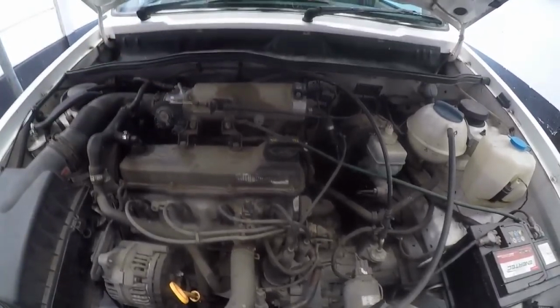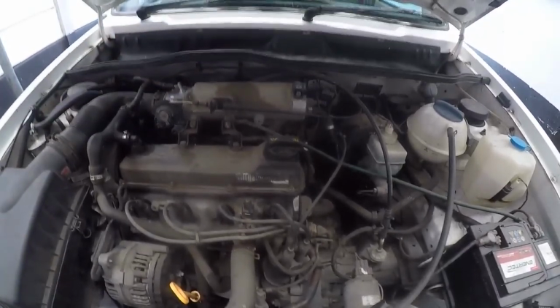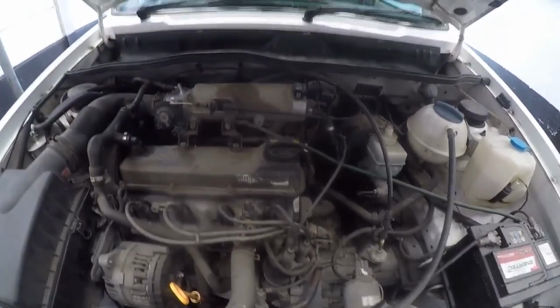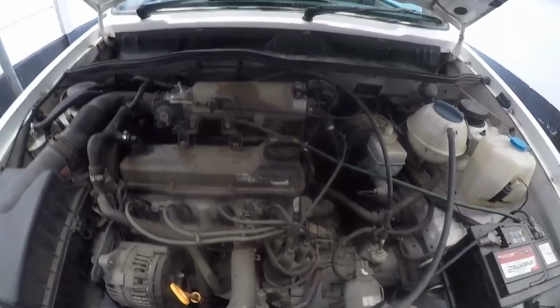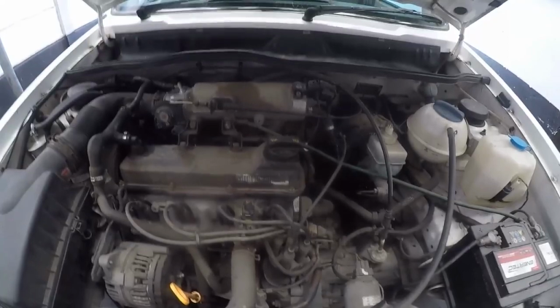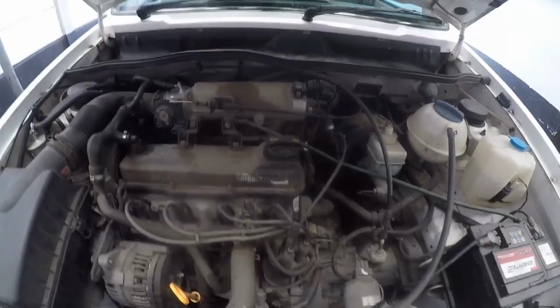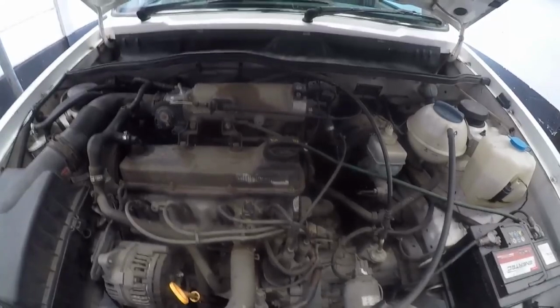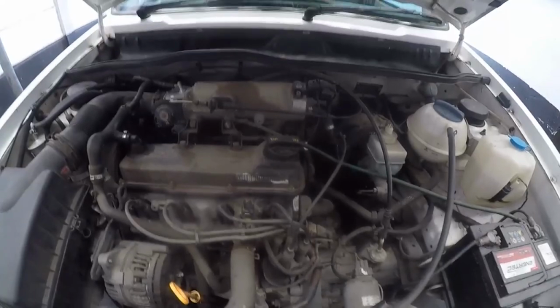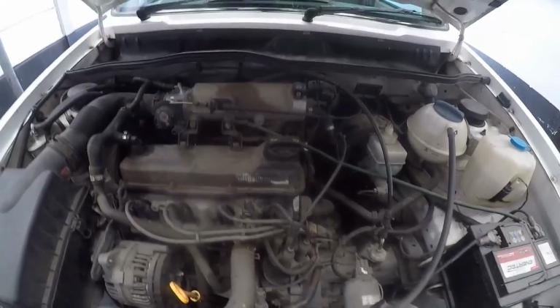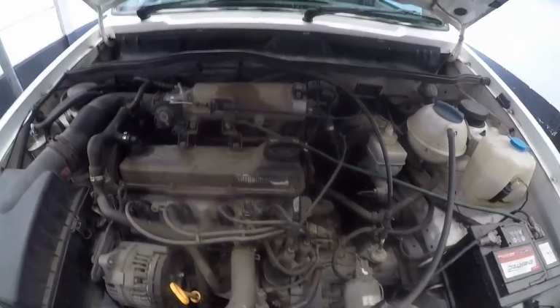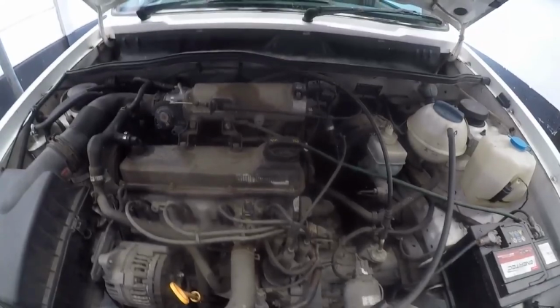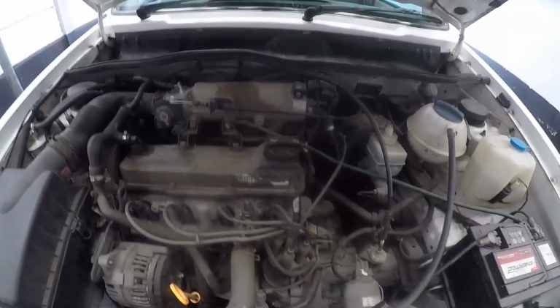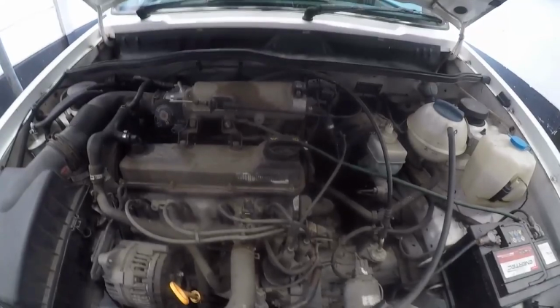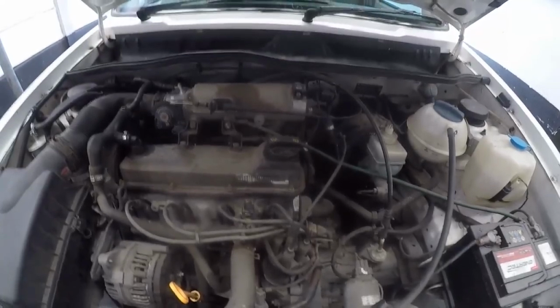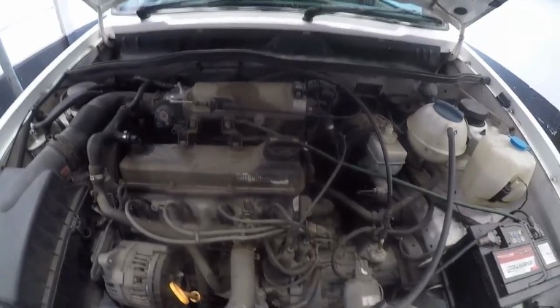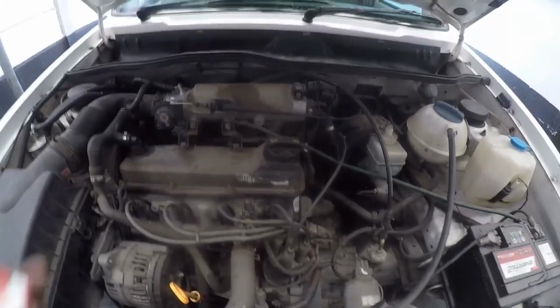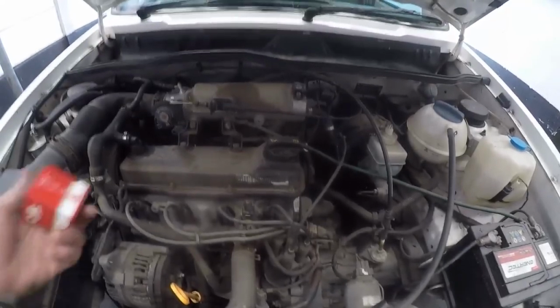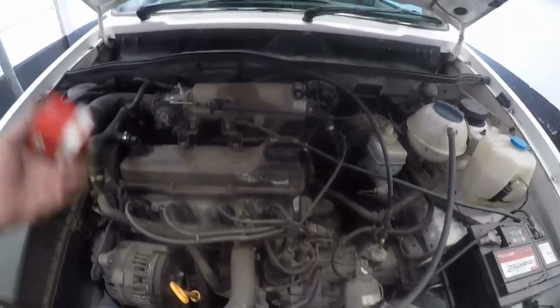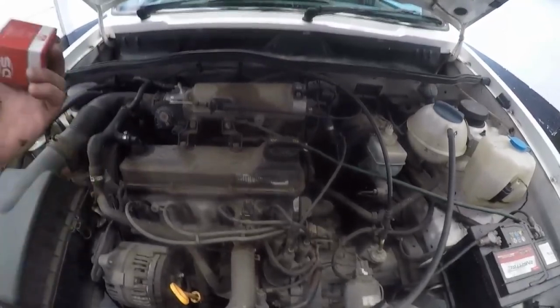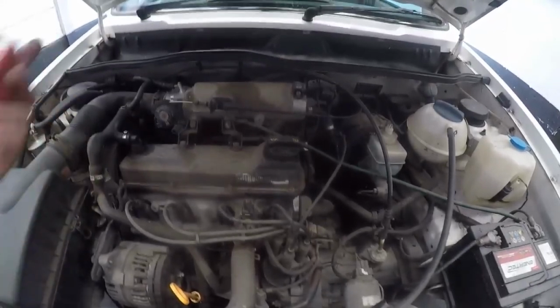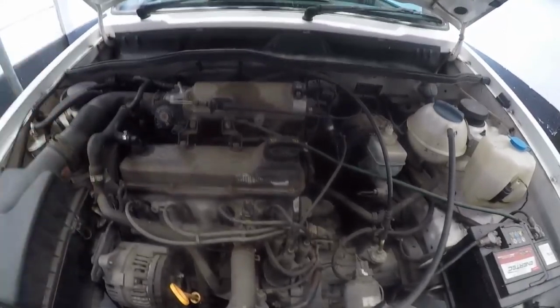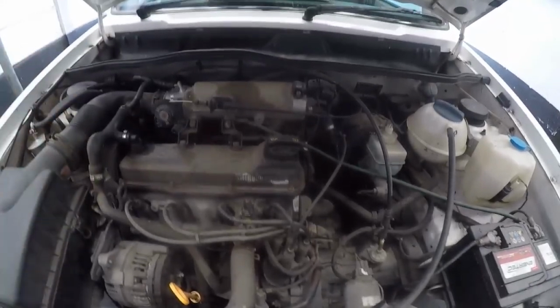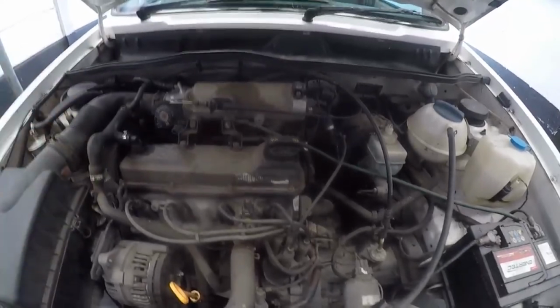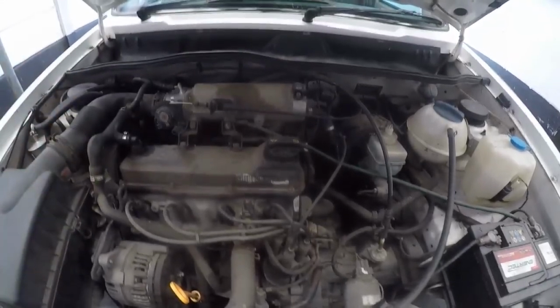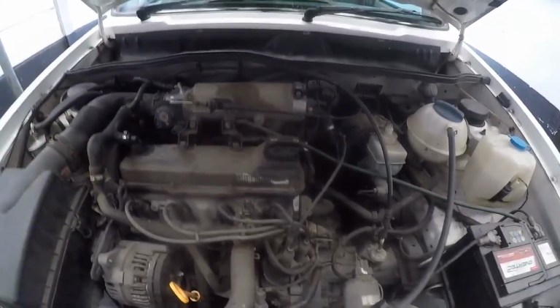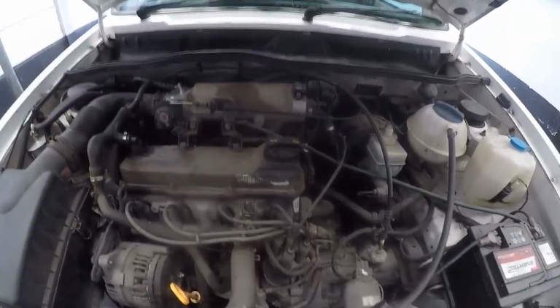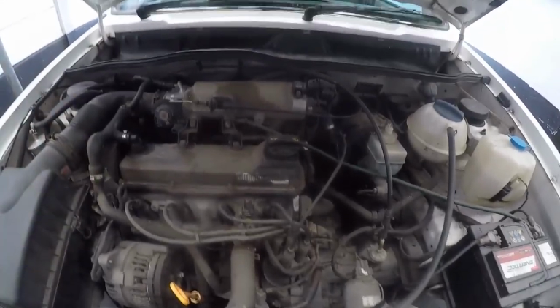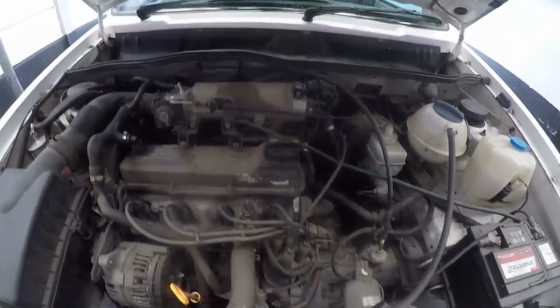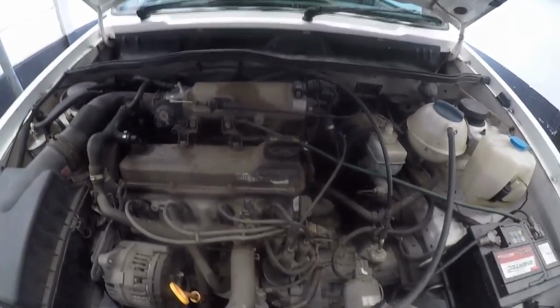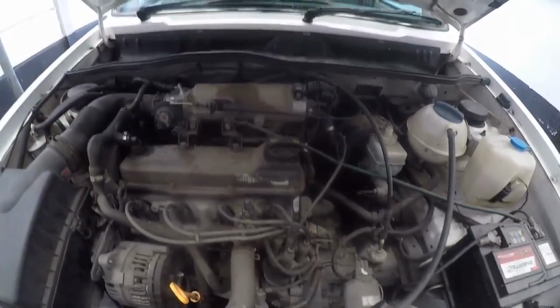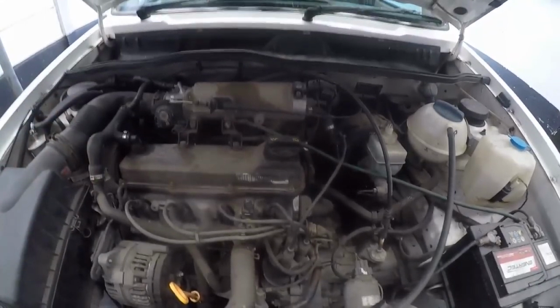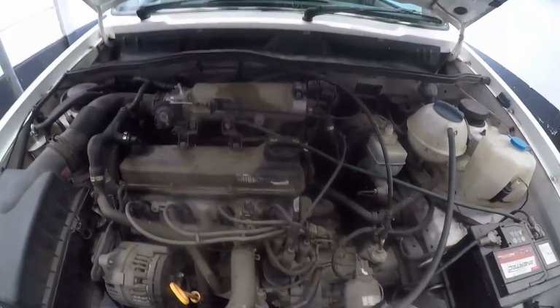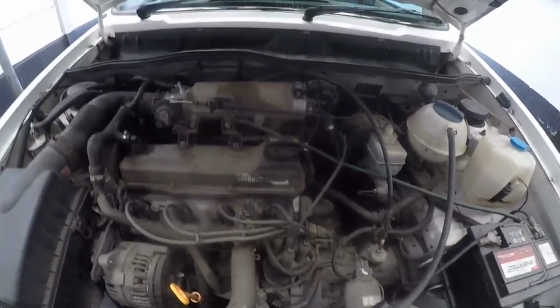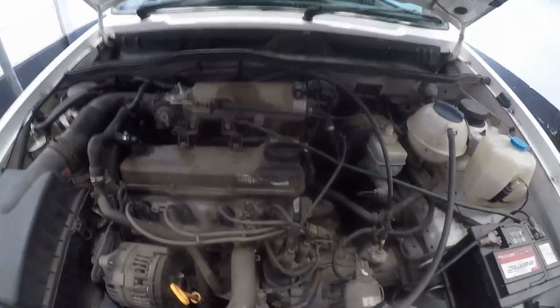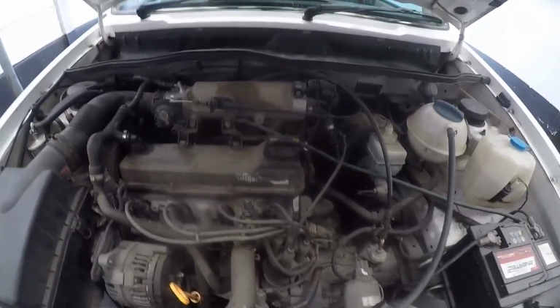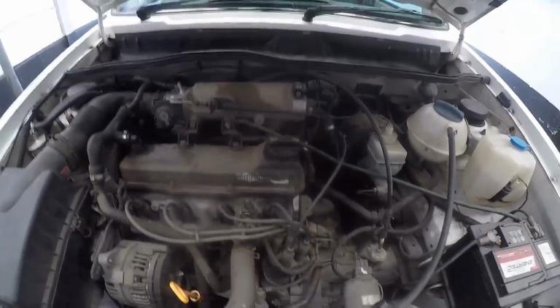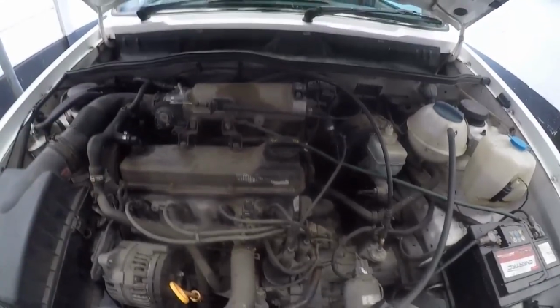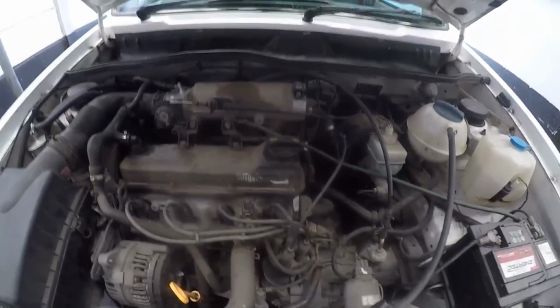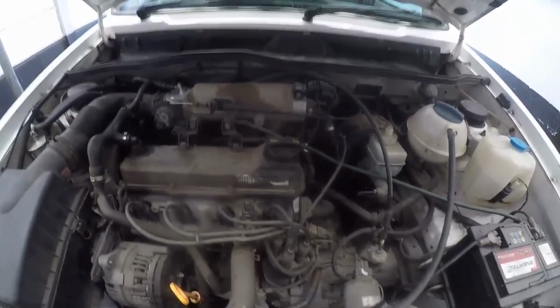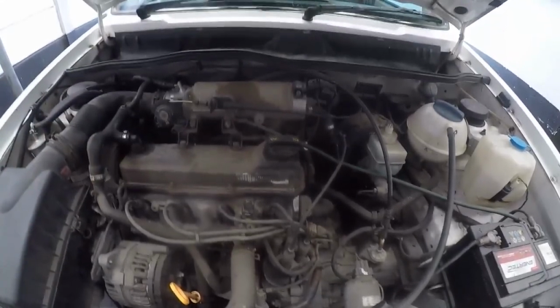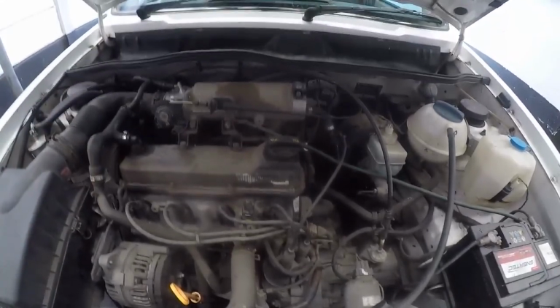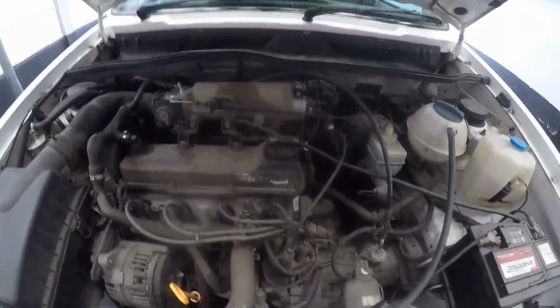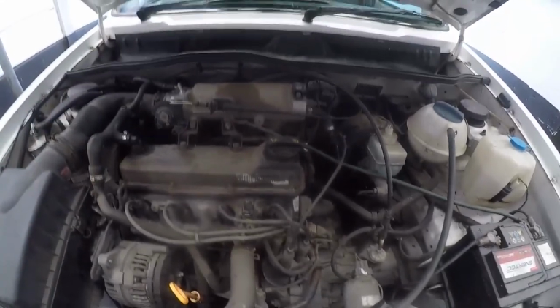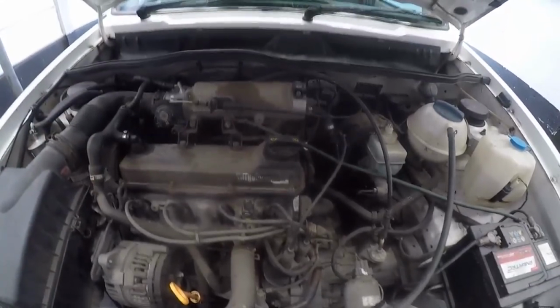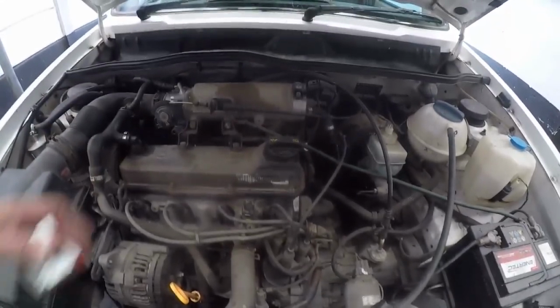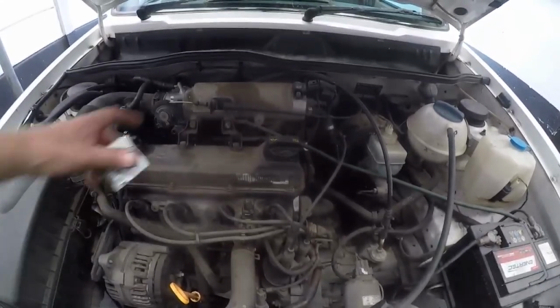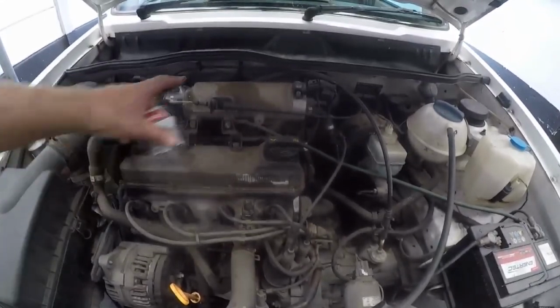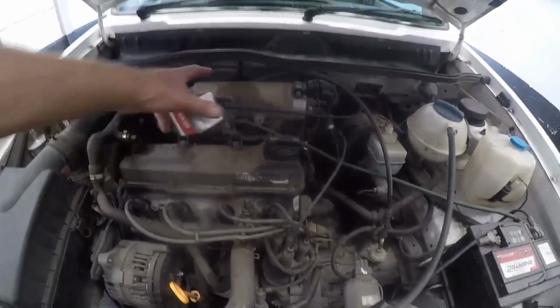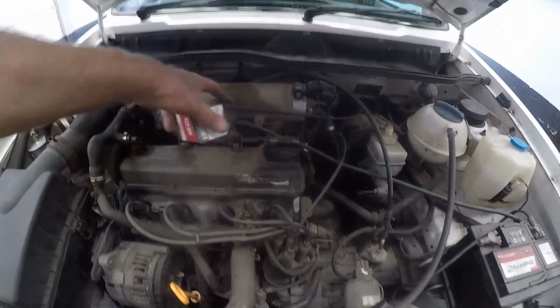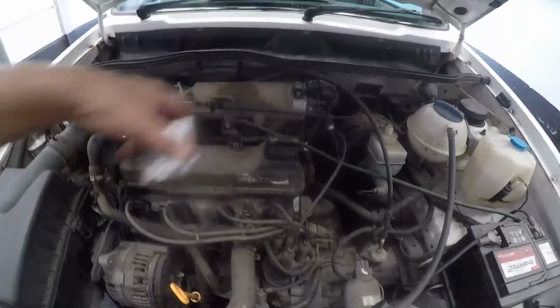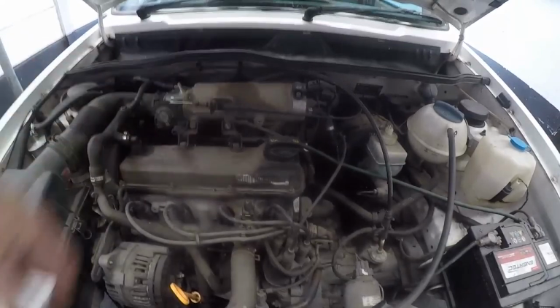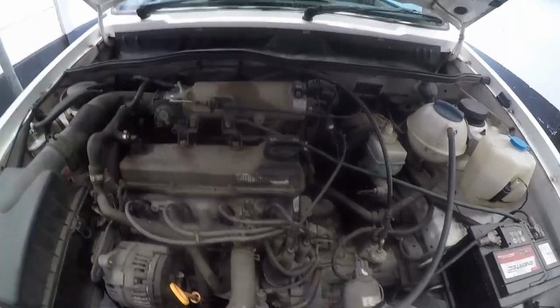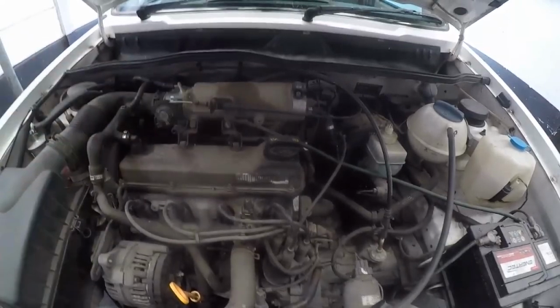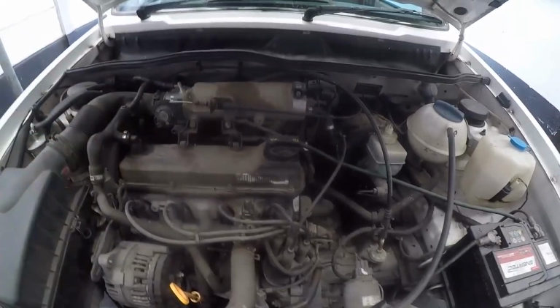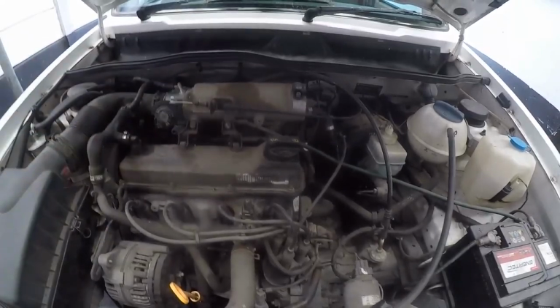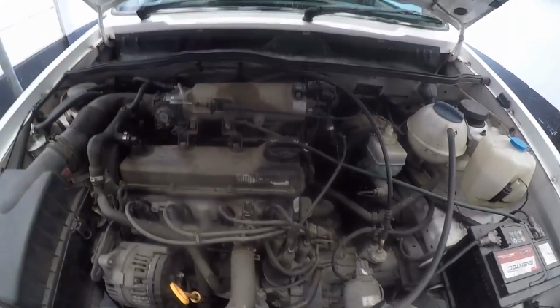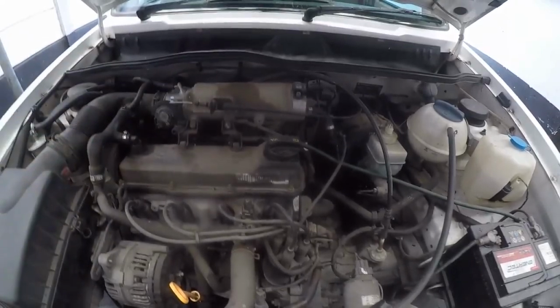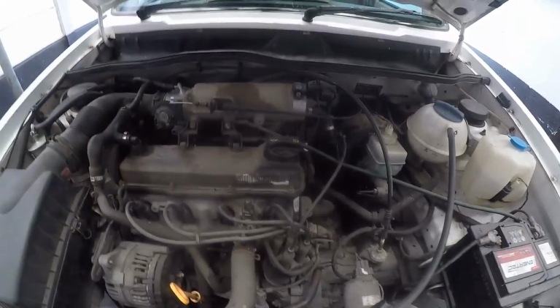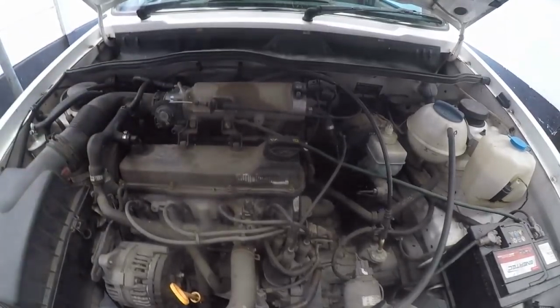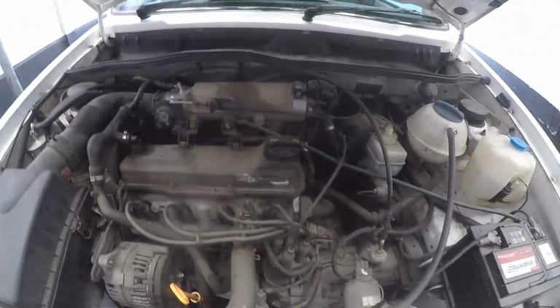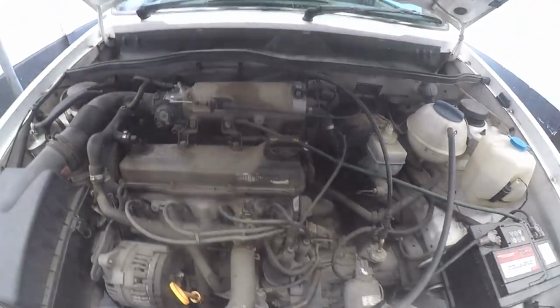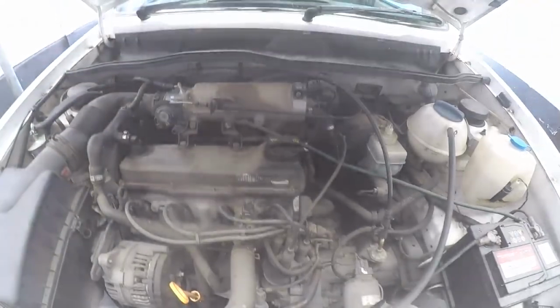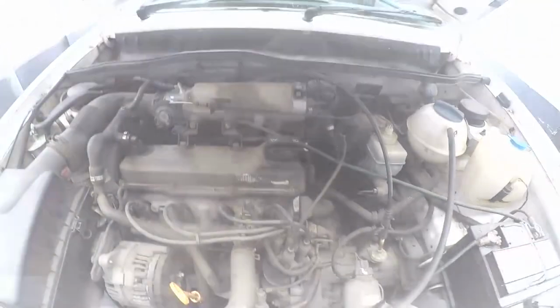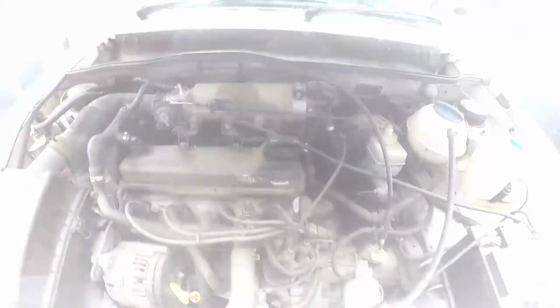I hope that helps you if you have a similar problem with the Volkswagen City Golf 1.4 fuel injection.